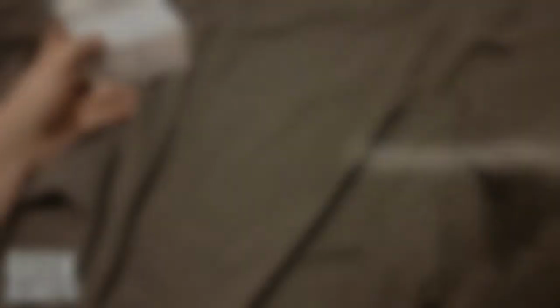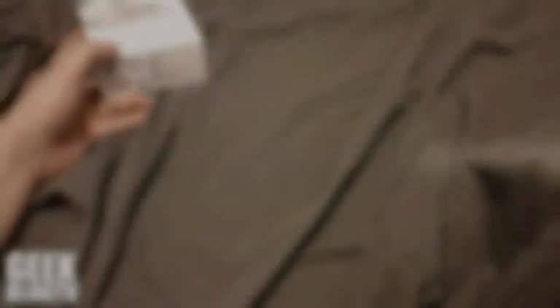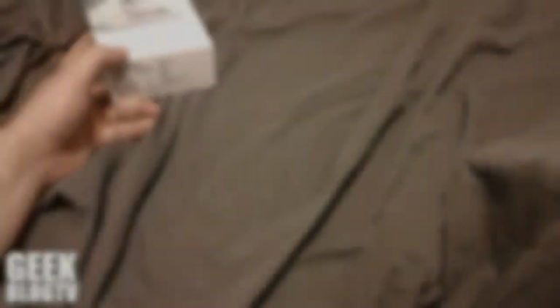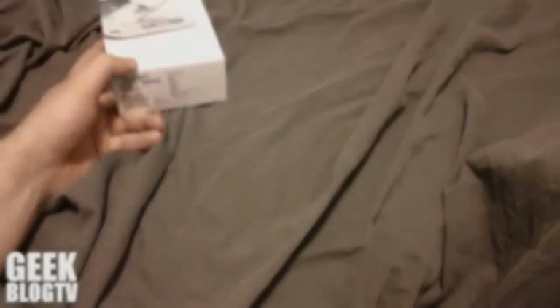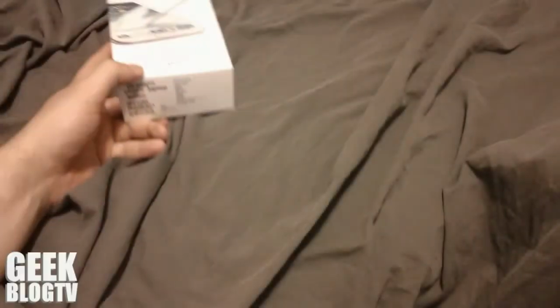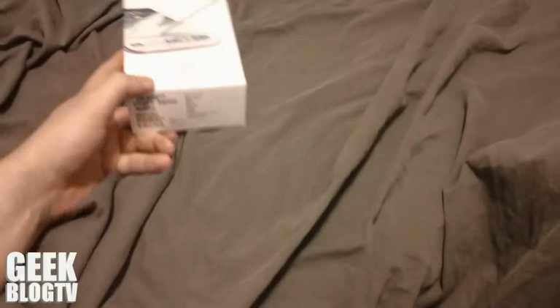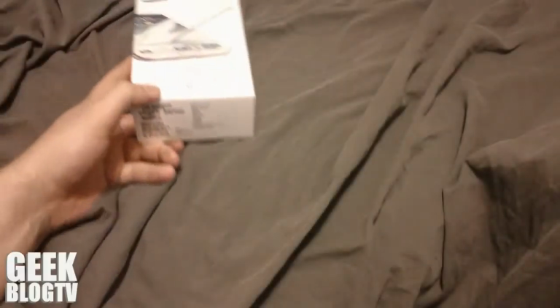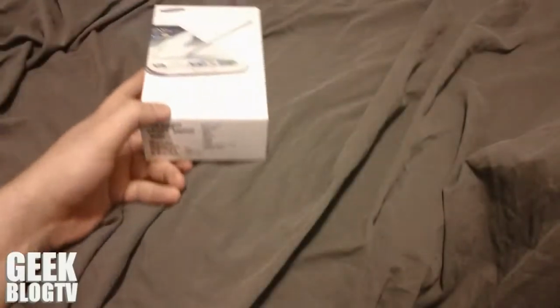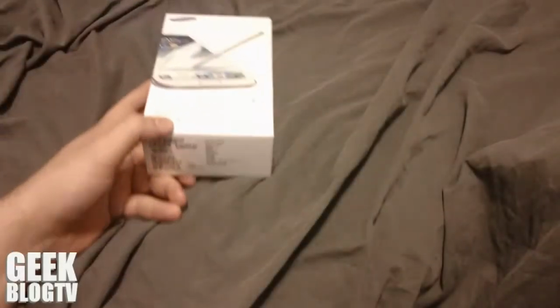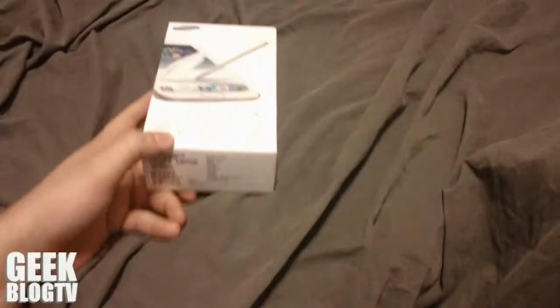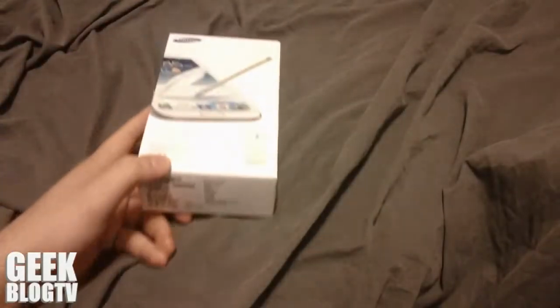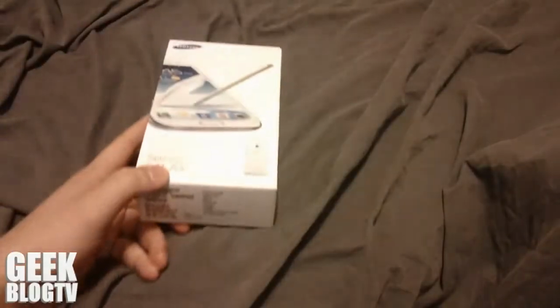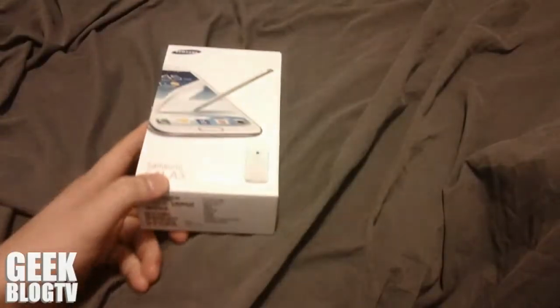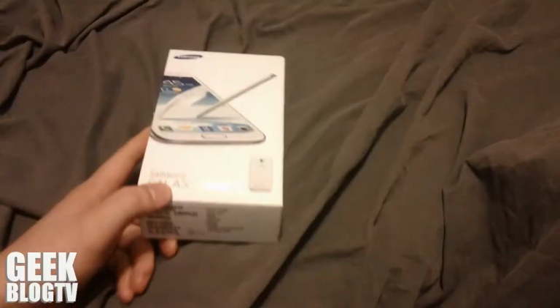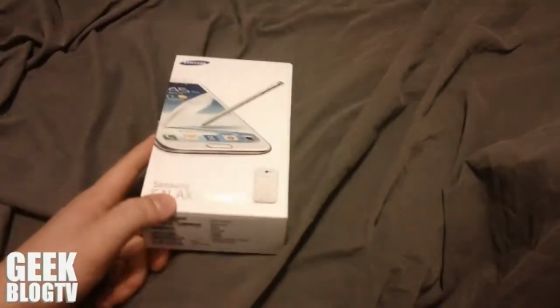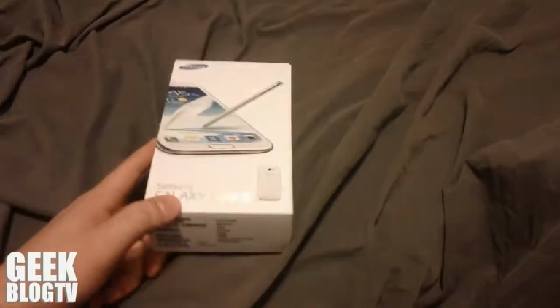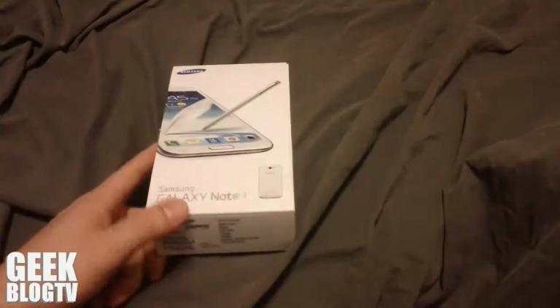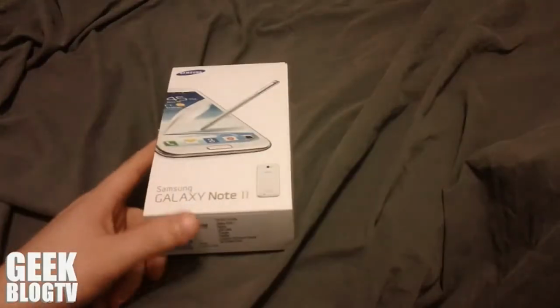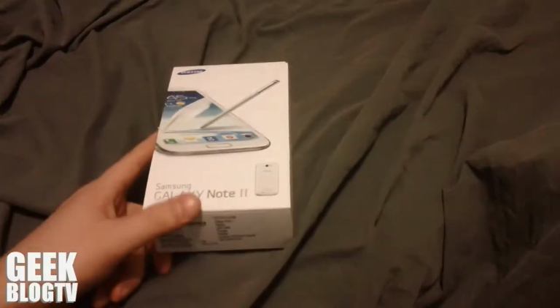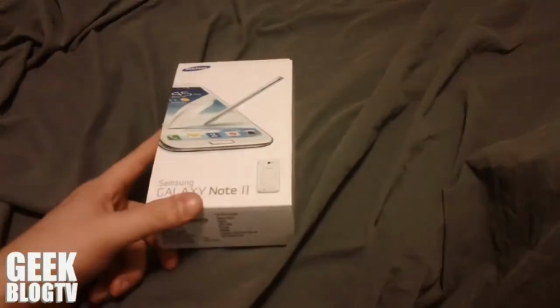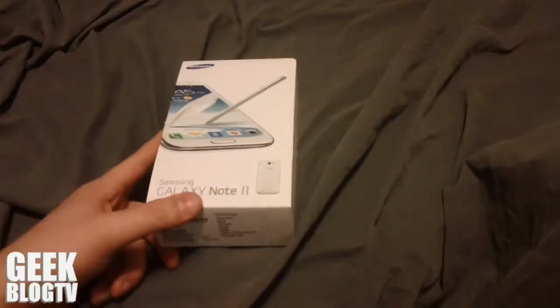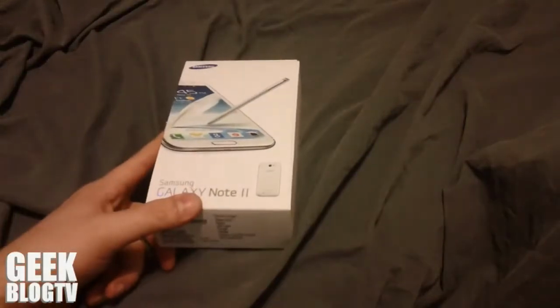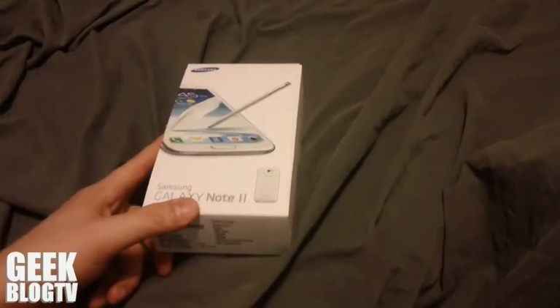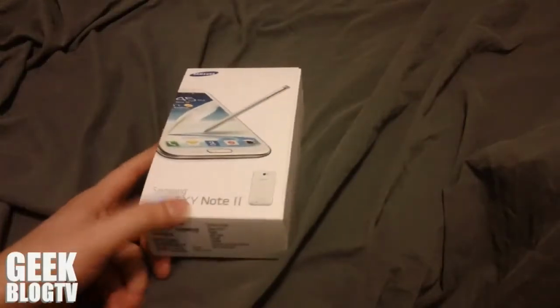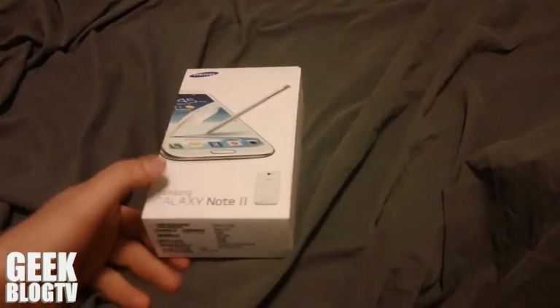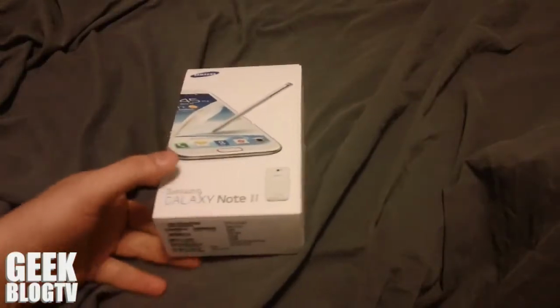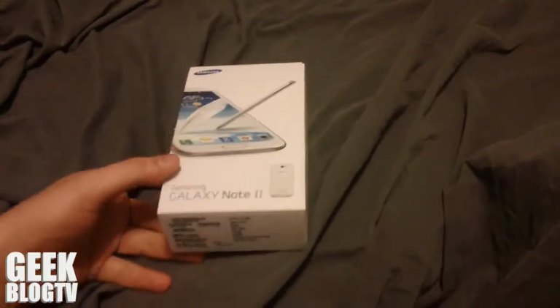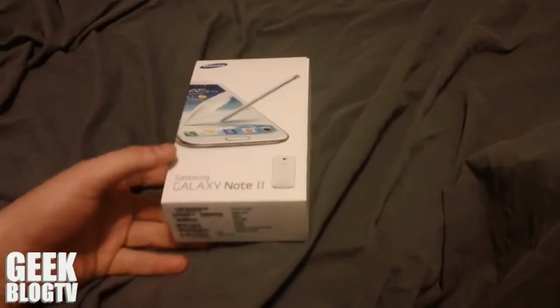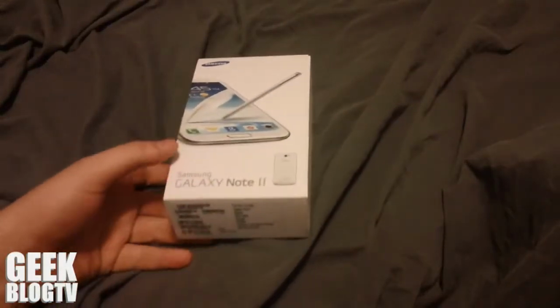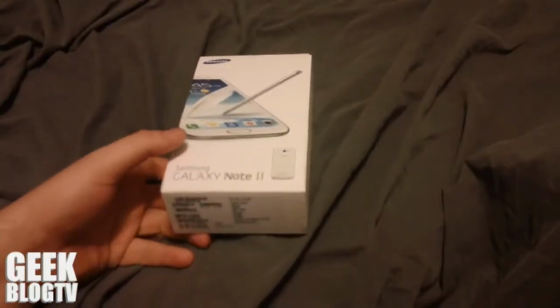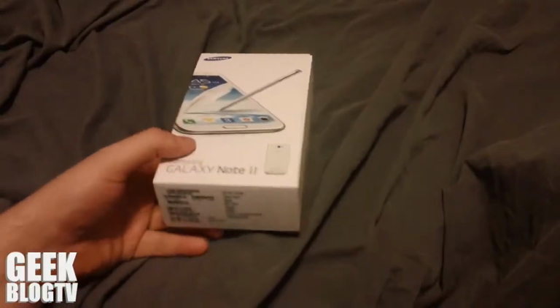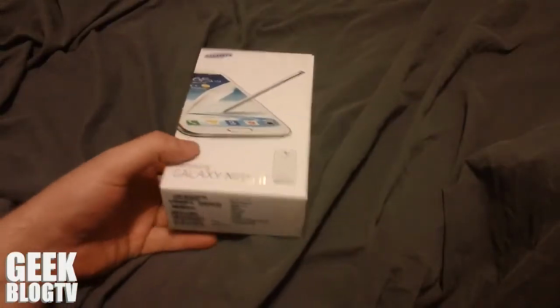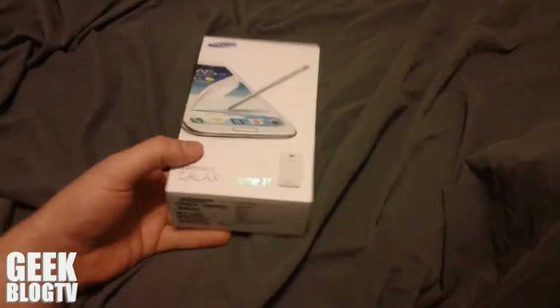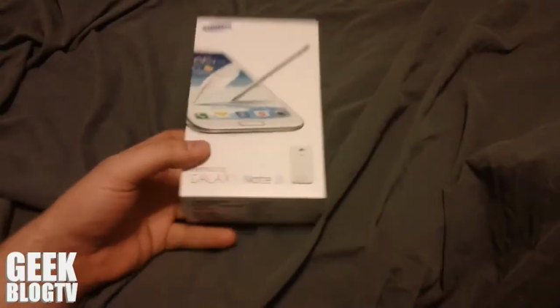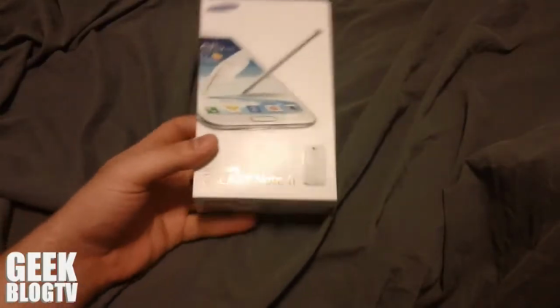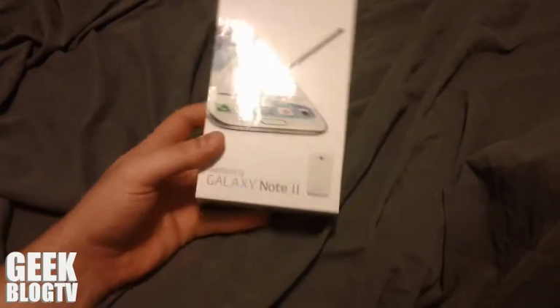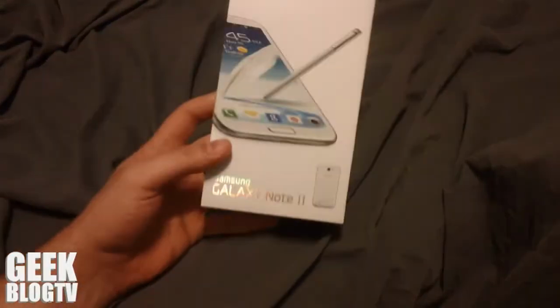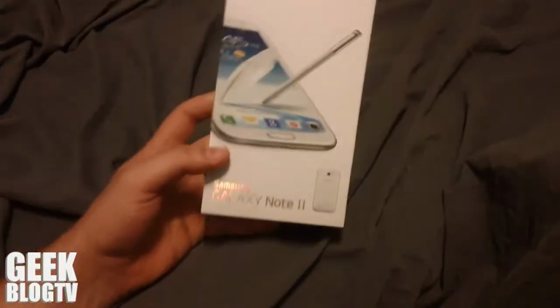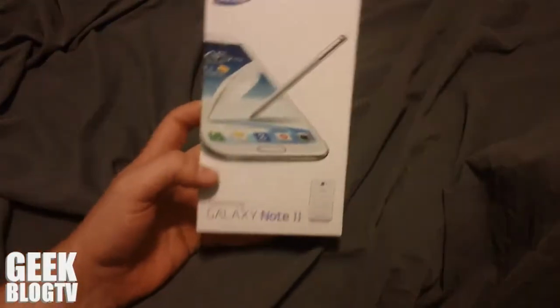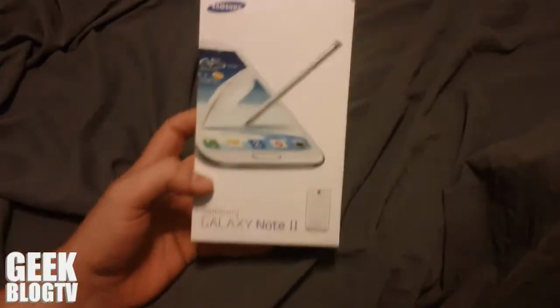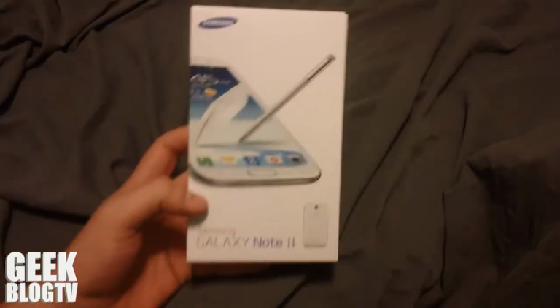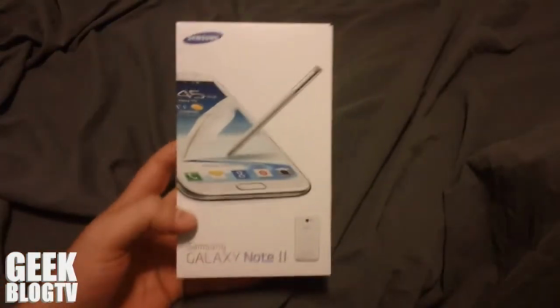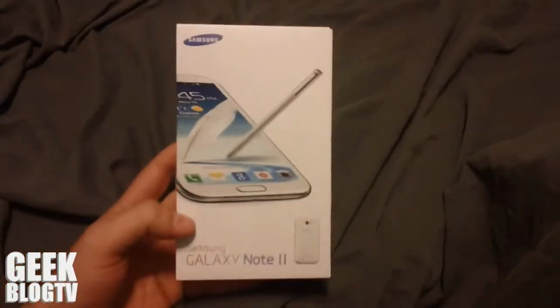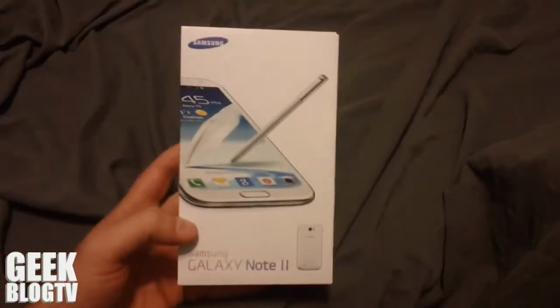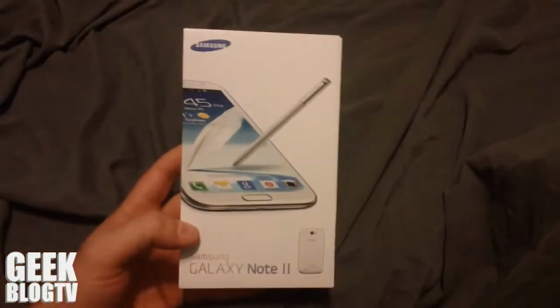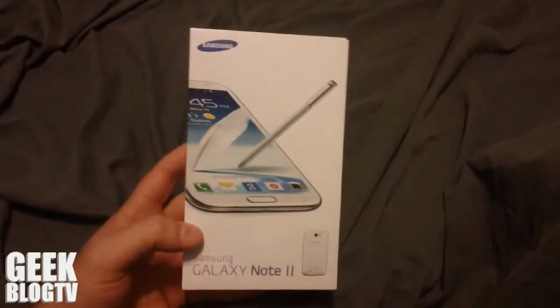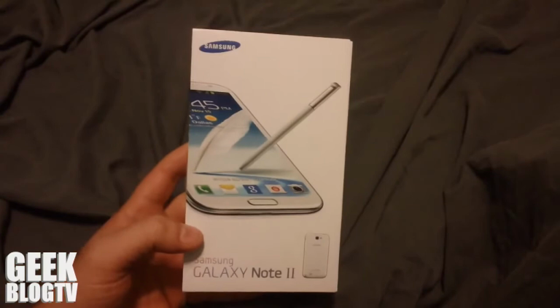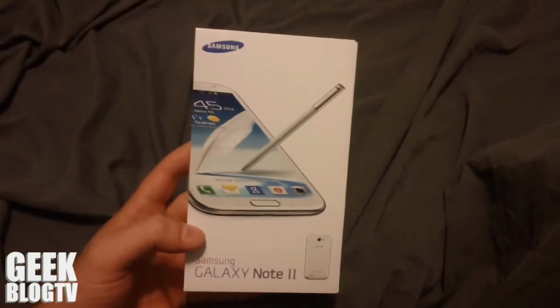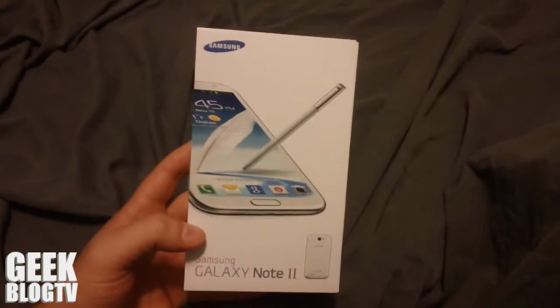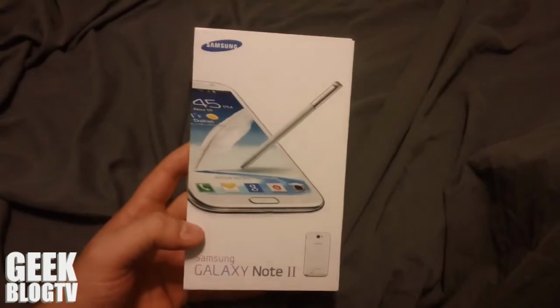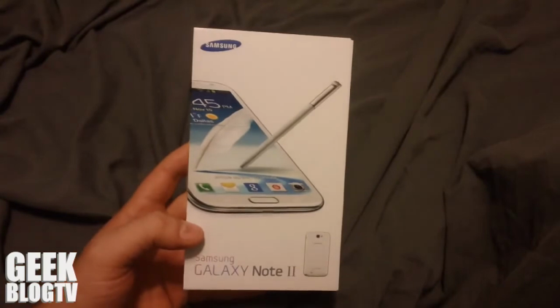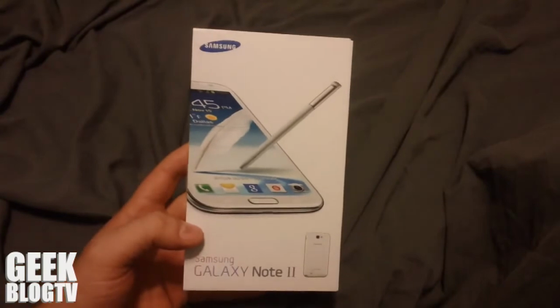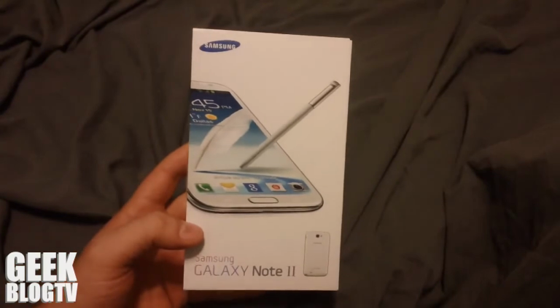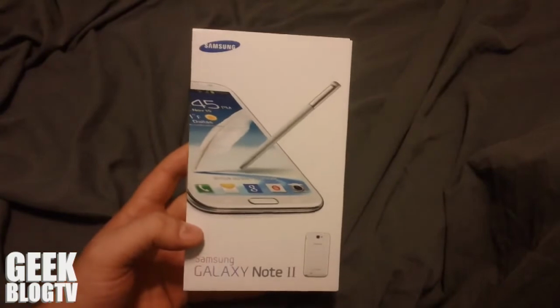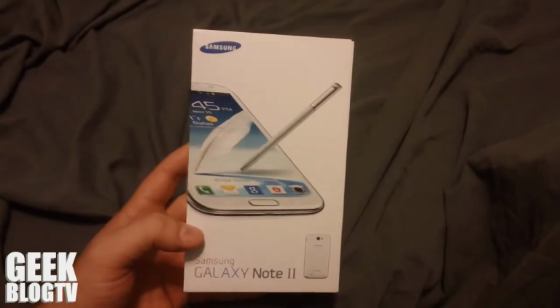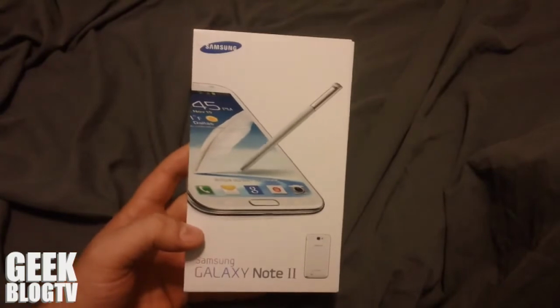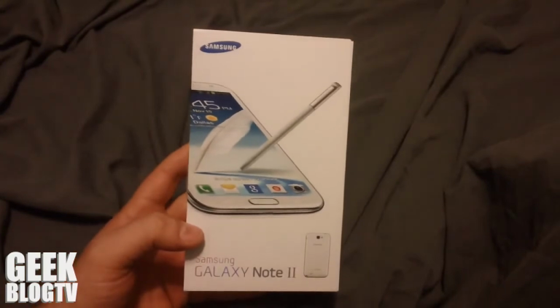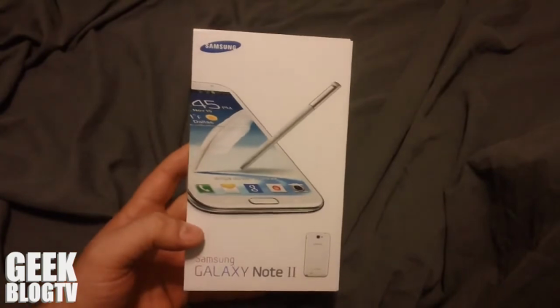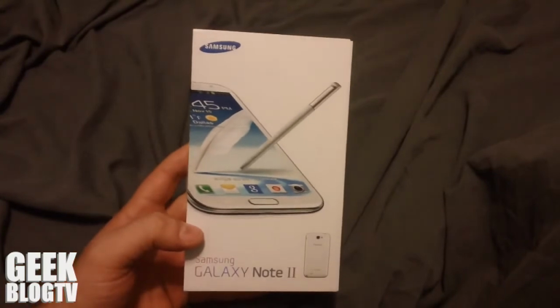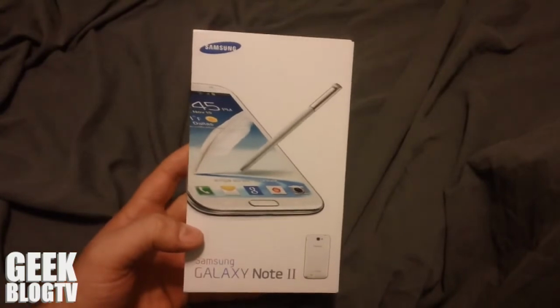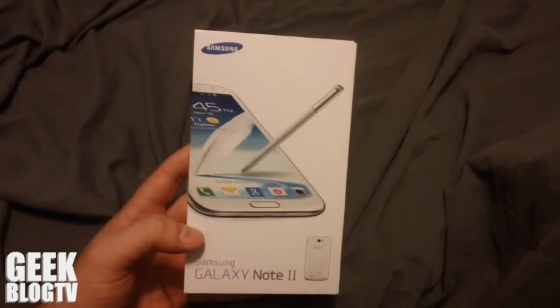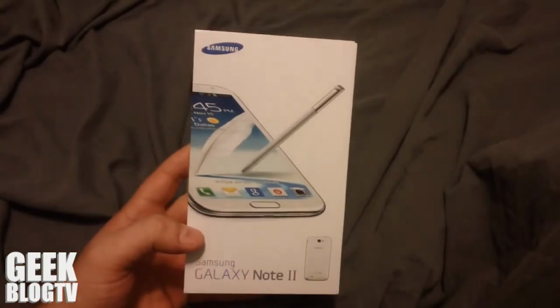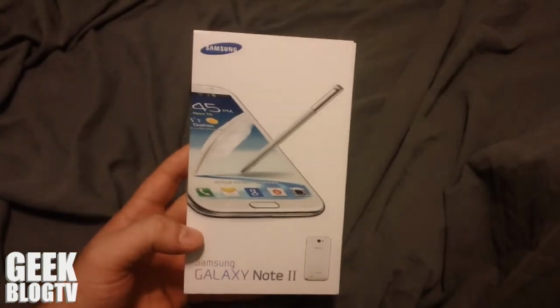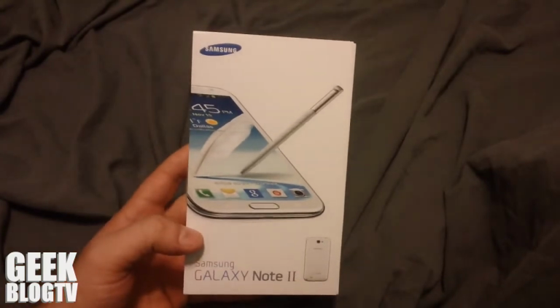This is James from GeekBlogTV and we're going to be doing an unboxing today of the Galaxy Note 2.